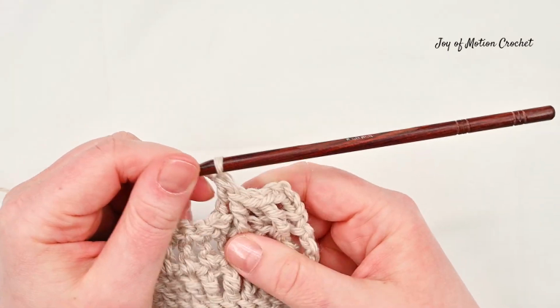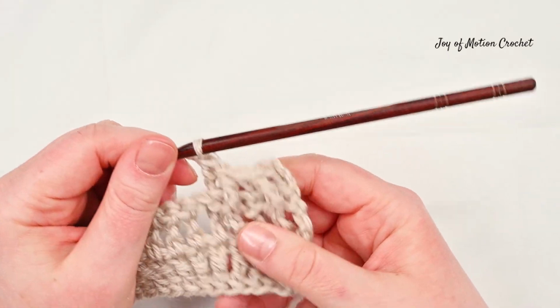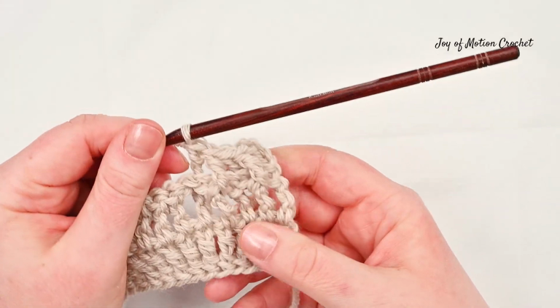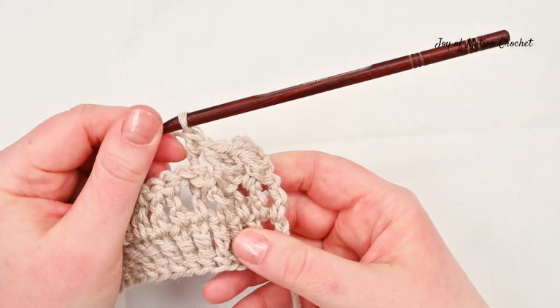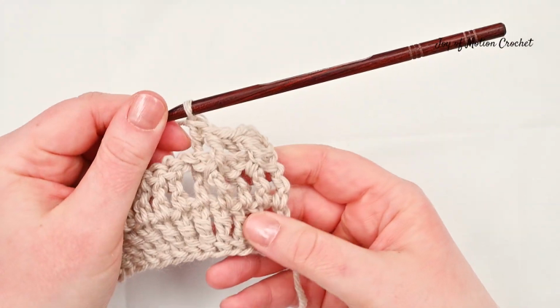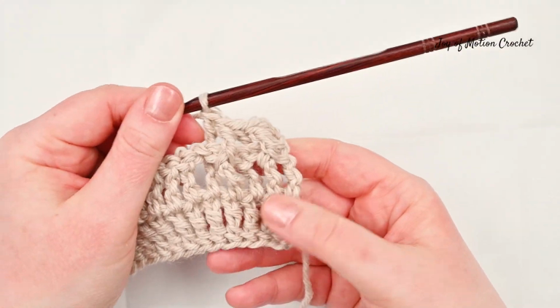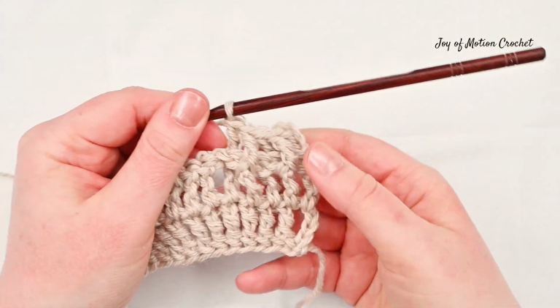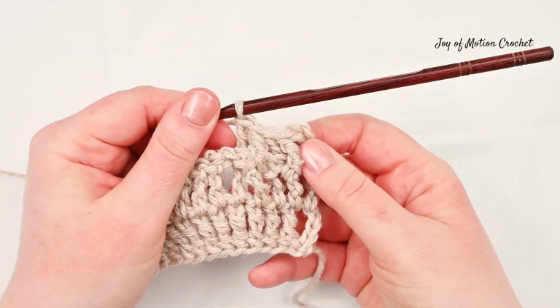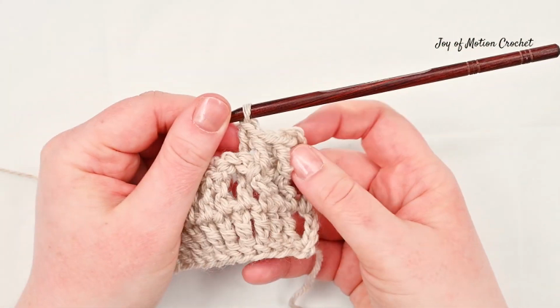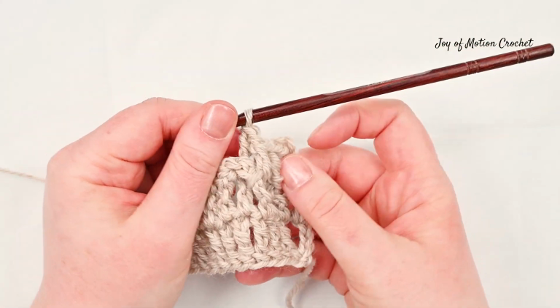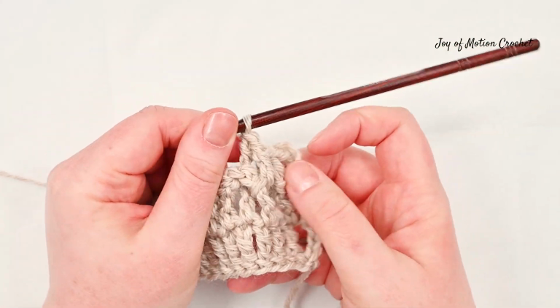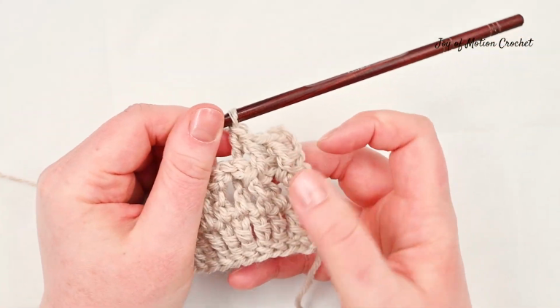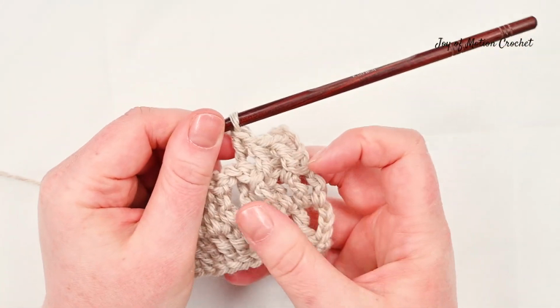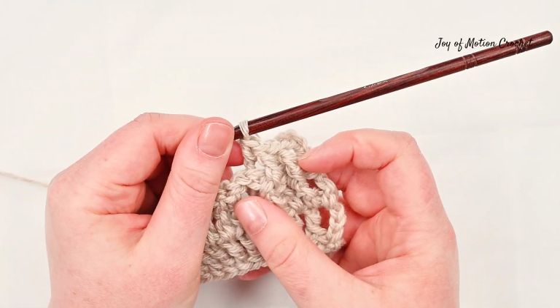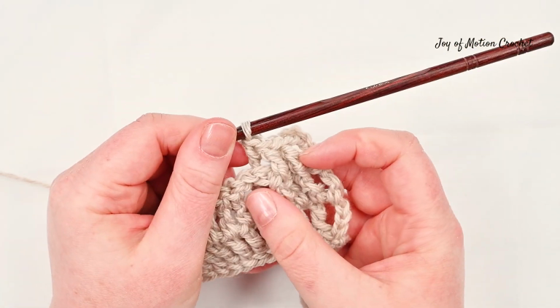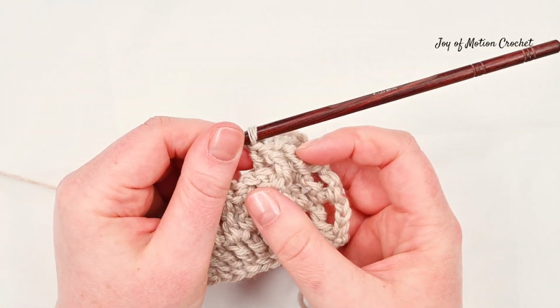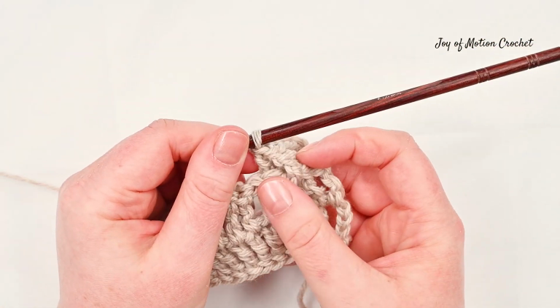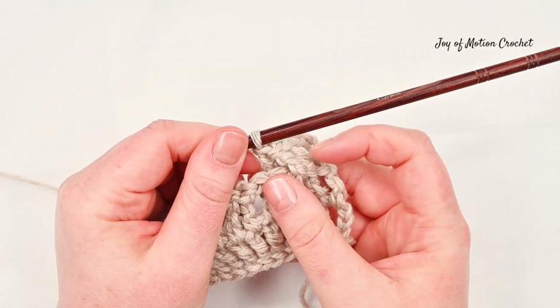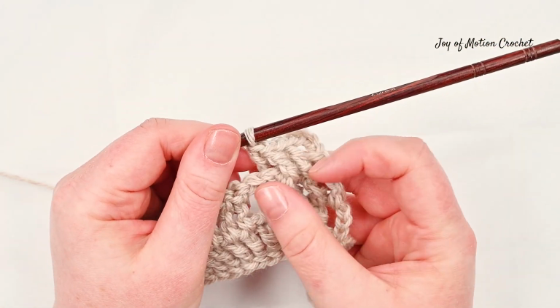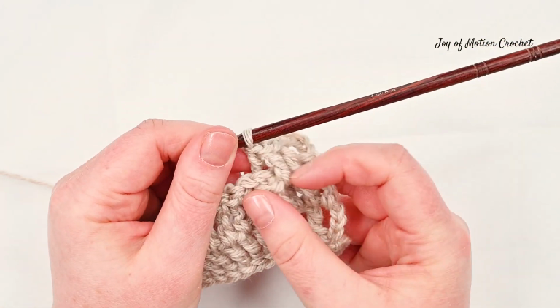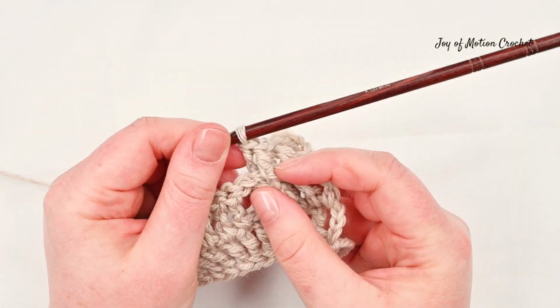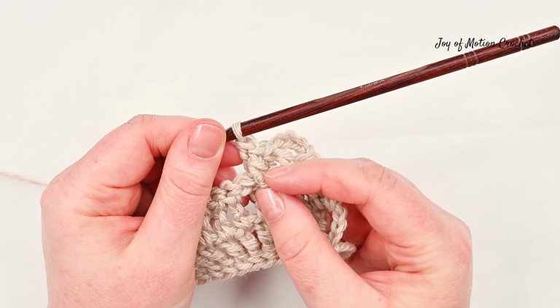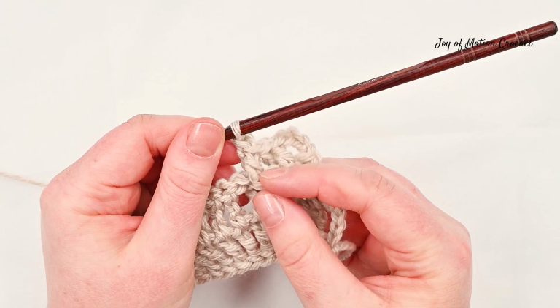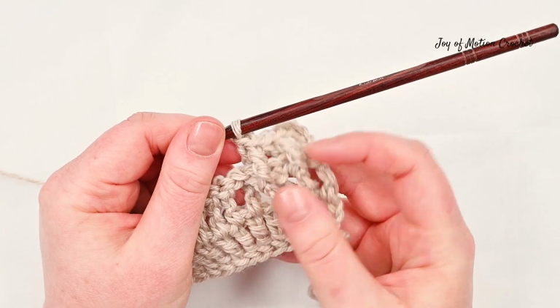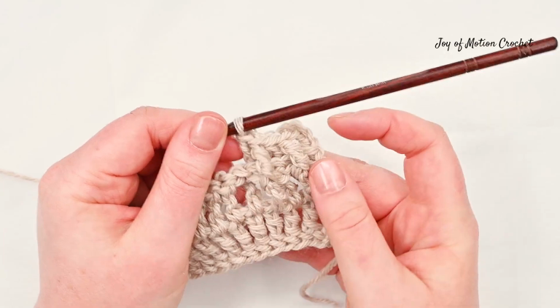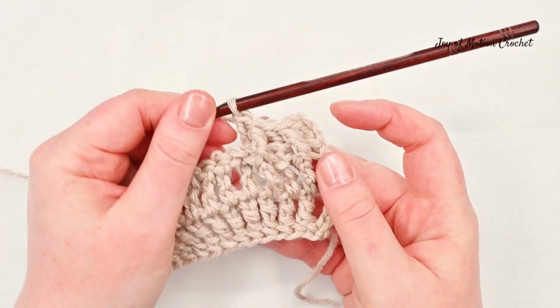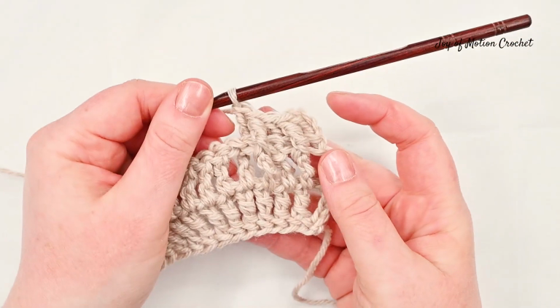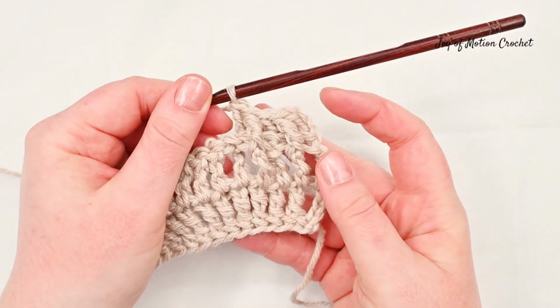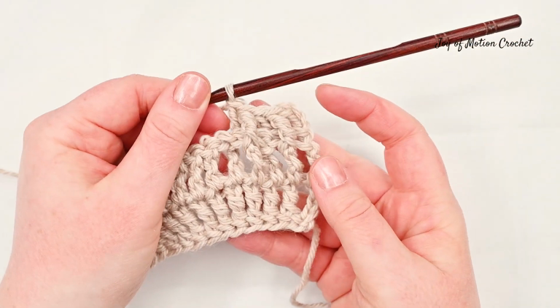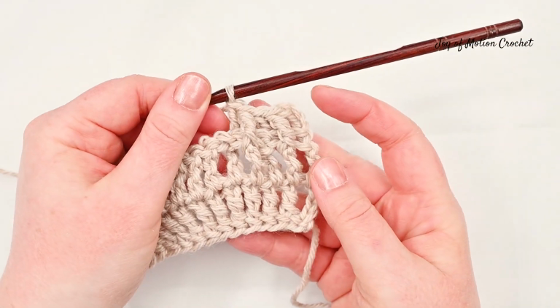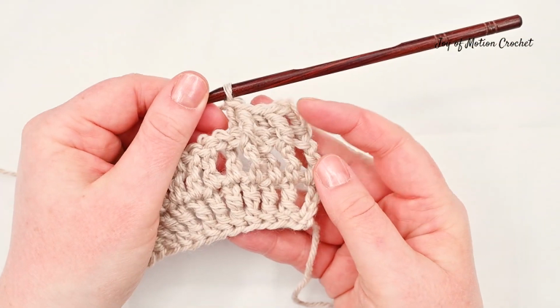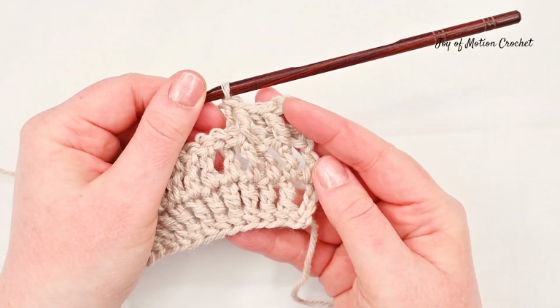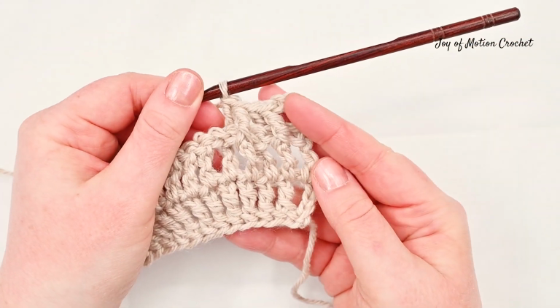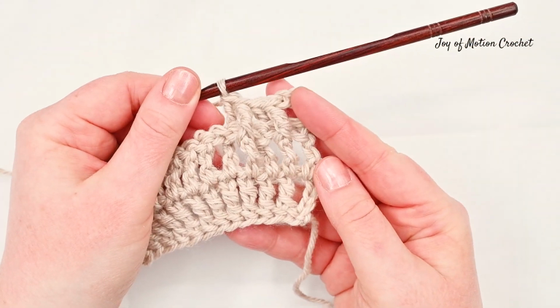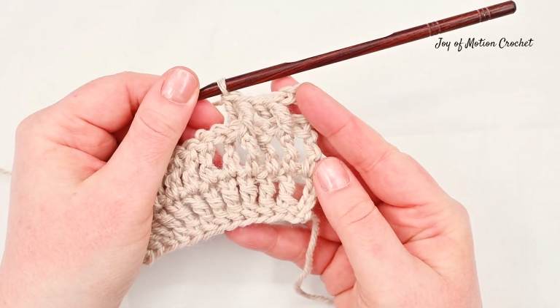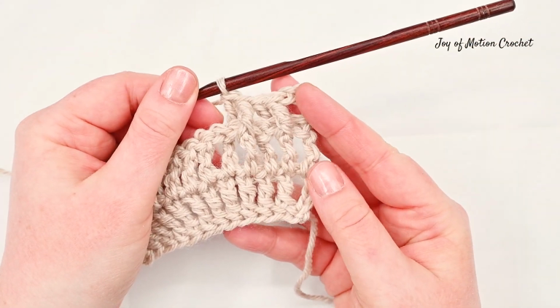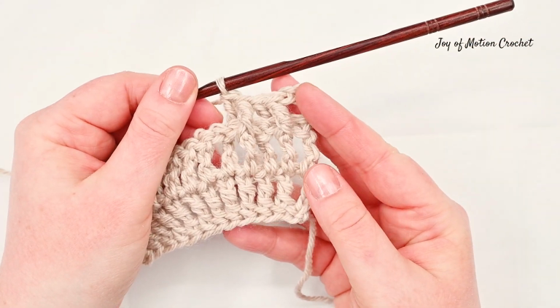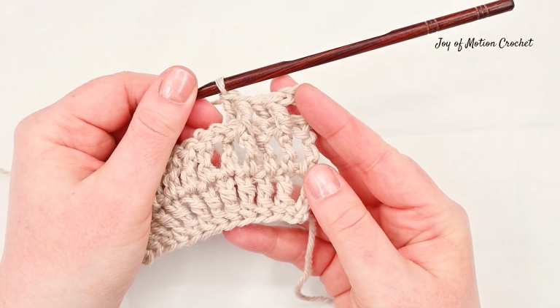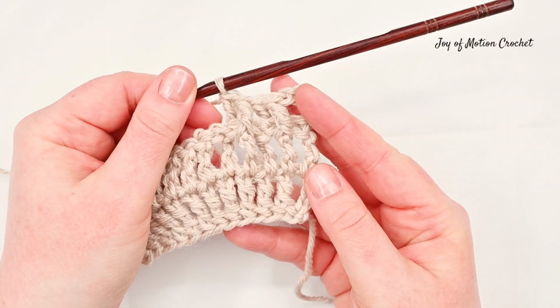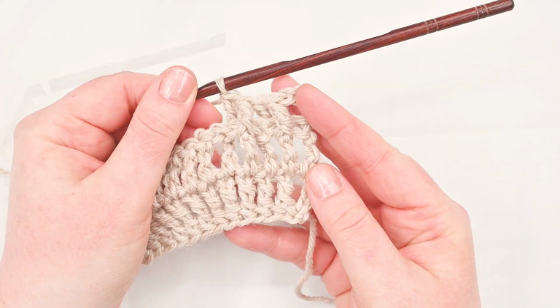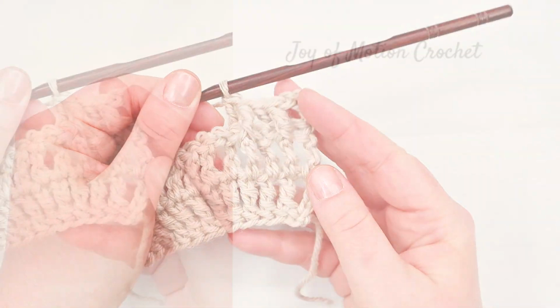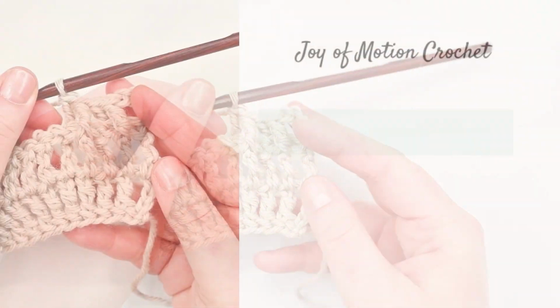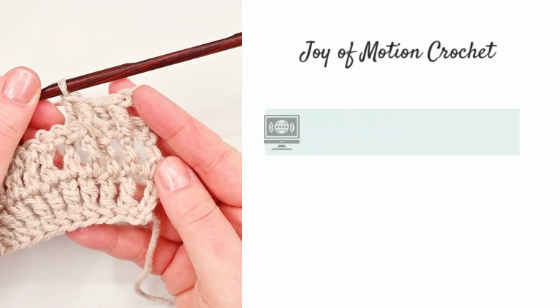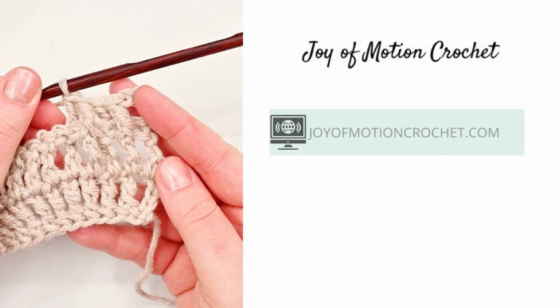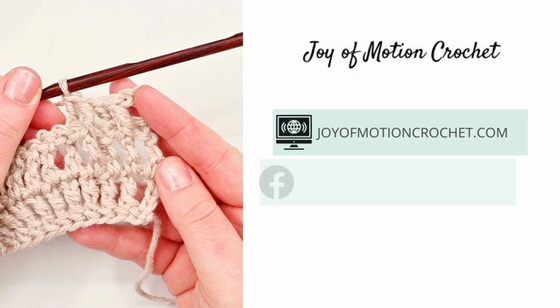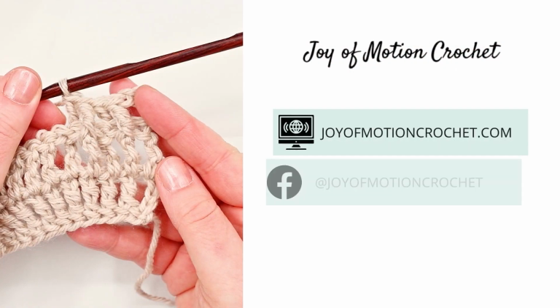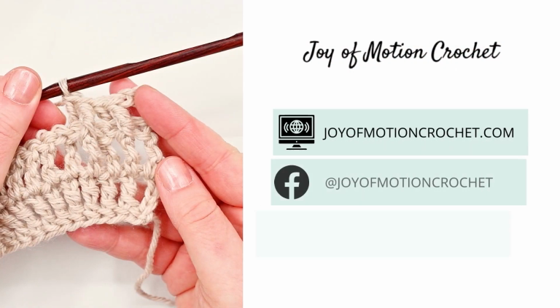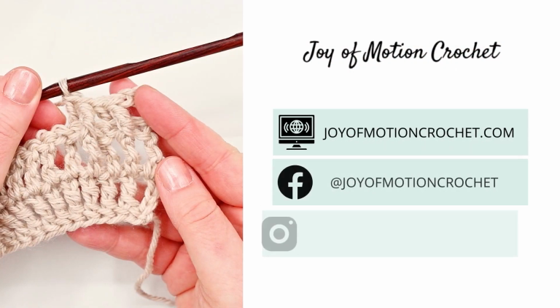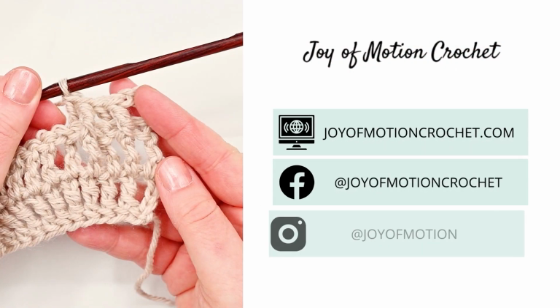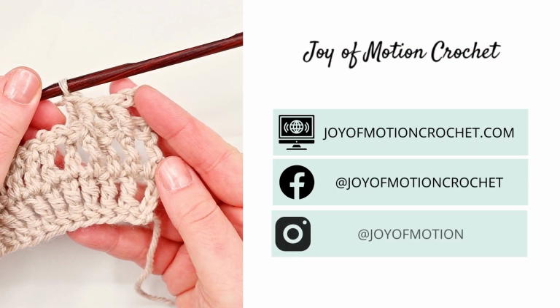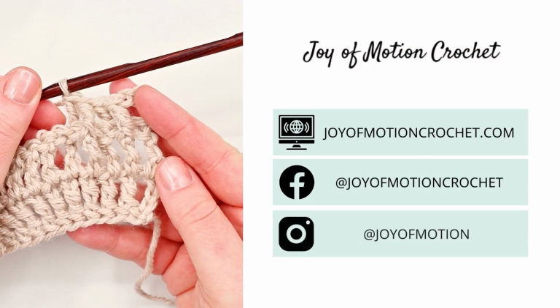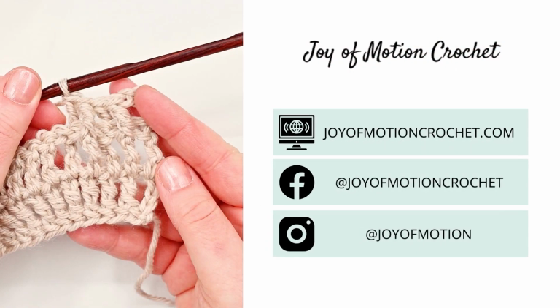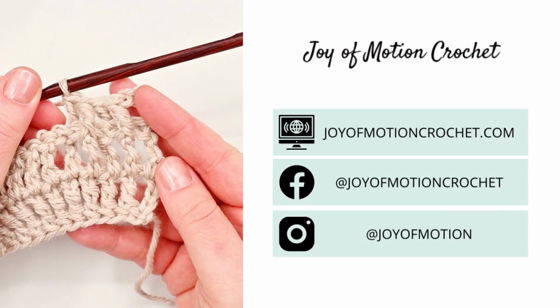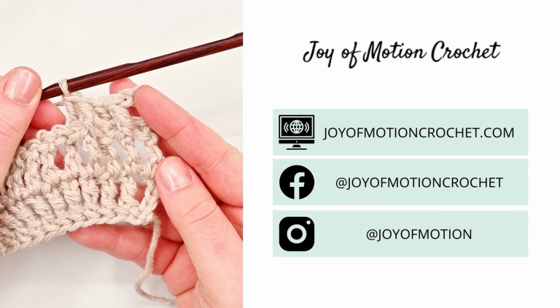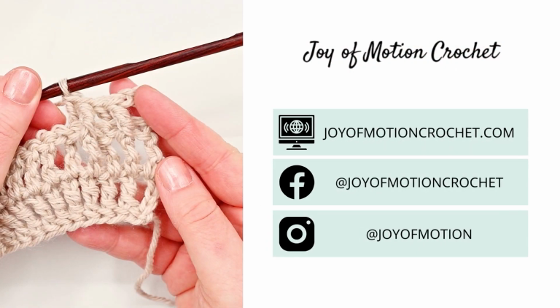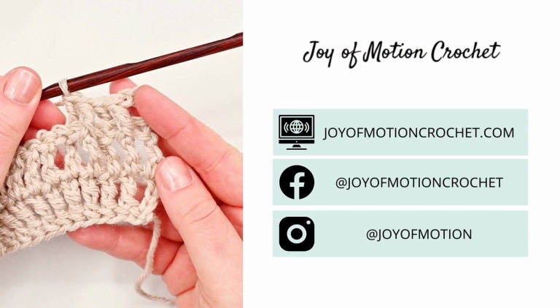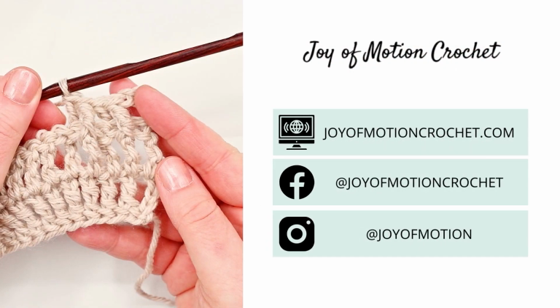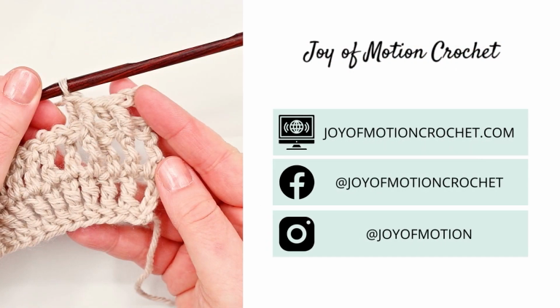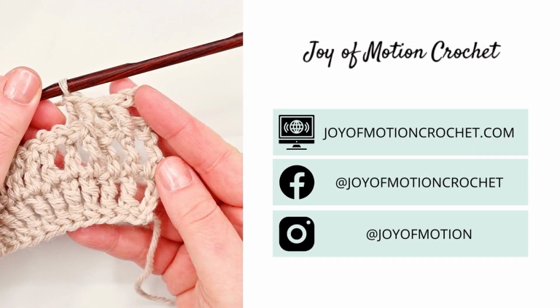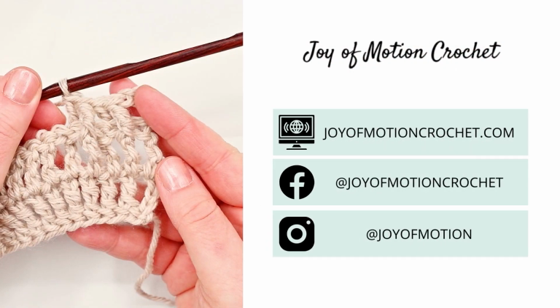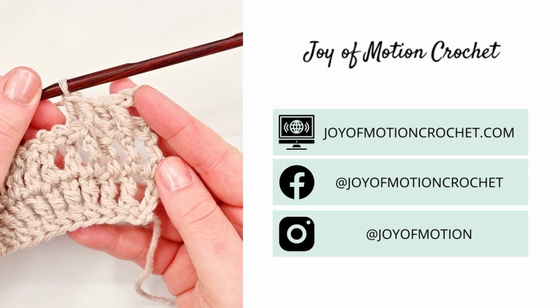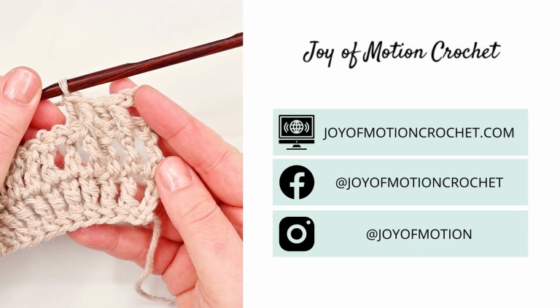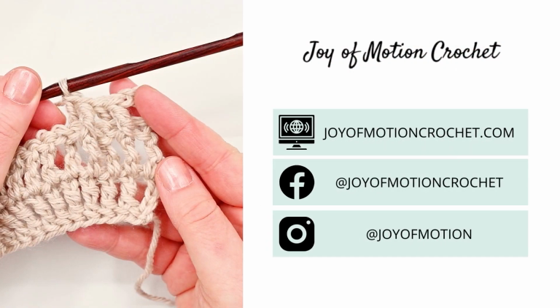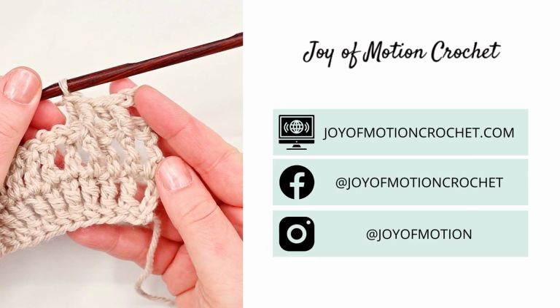This is how it looks after a few stitches. You can see the stitches creating ribbing. Thank you so much for watching this quick tutorial.